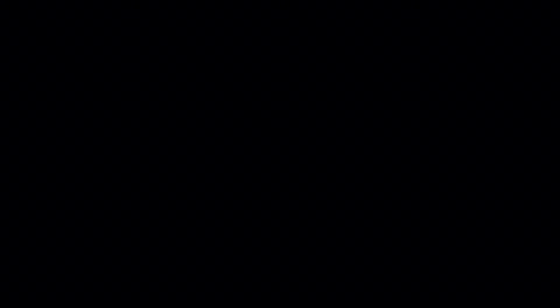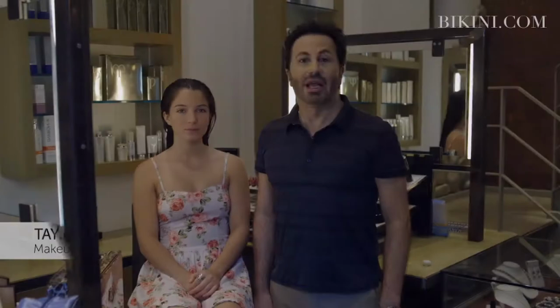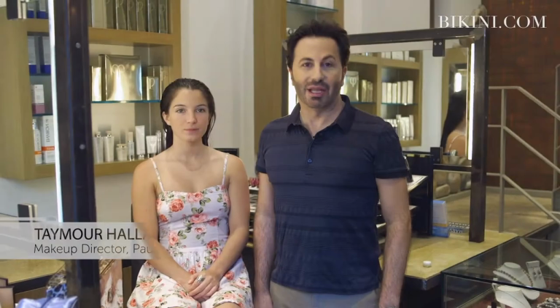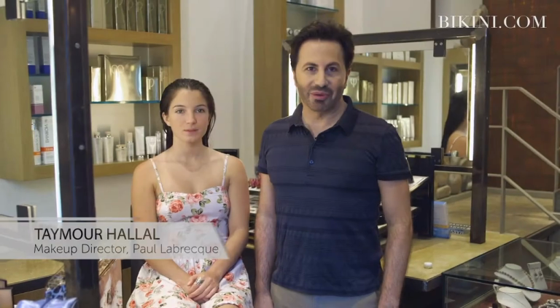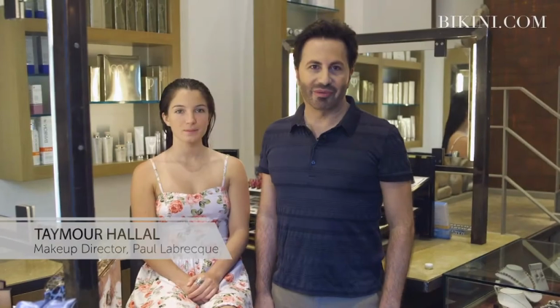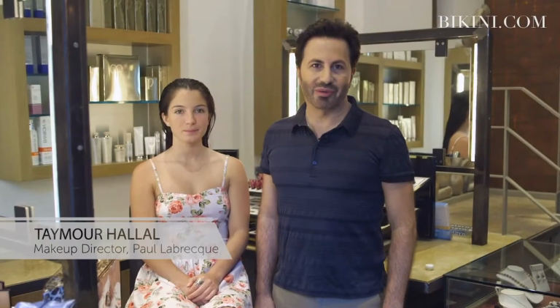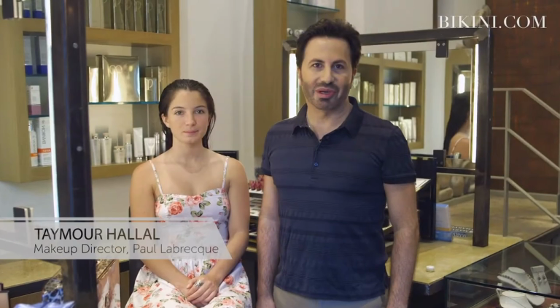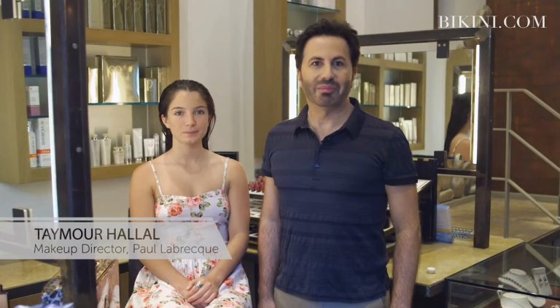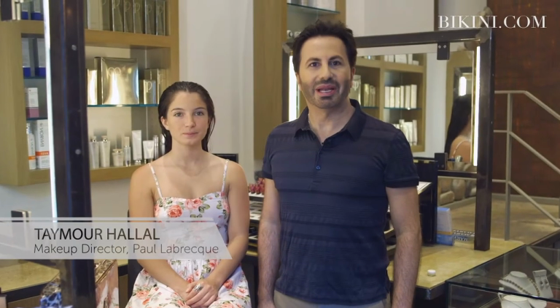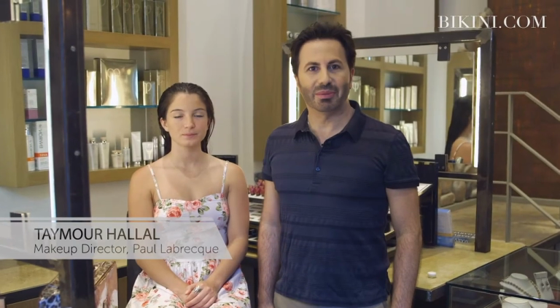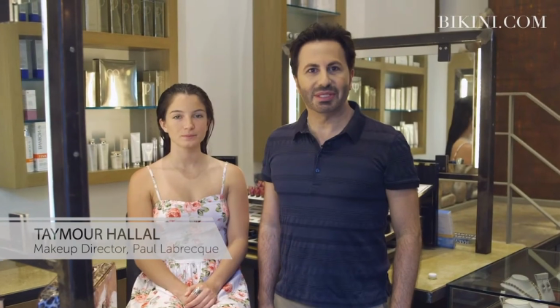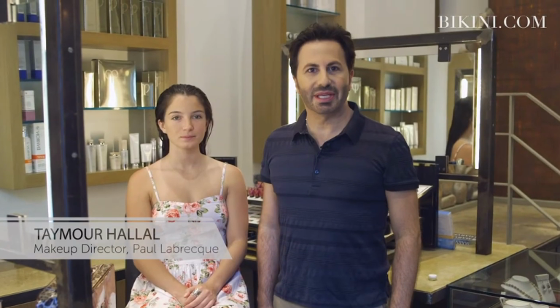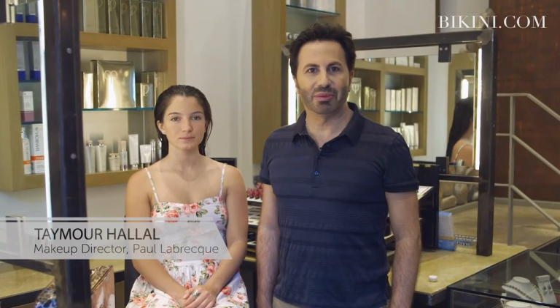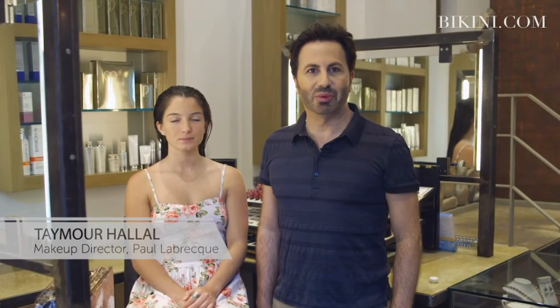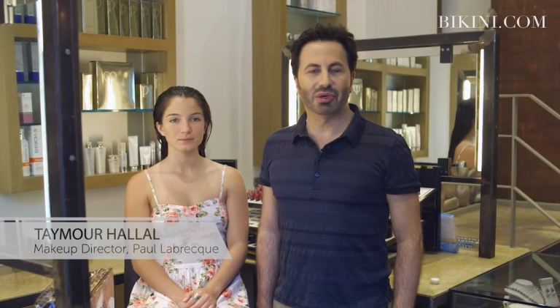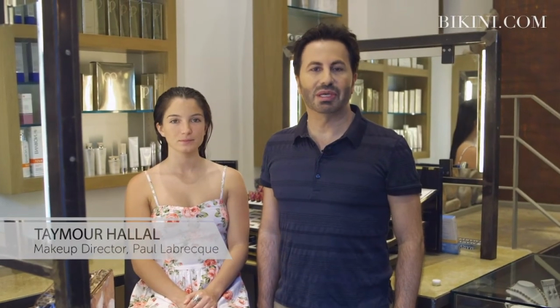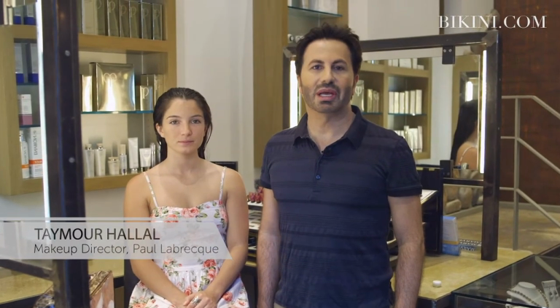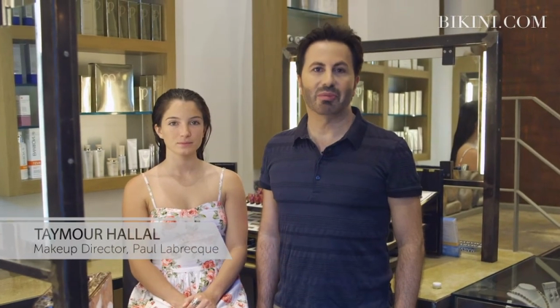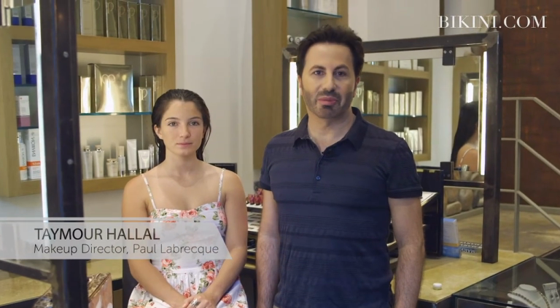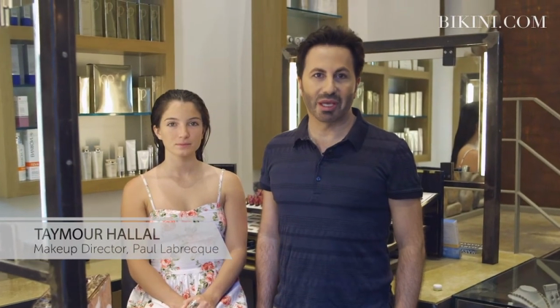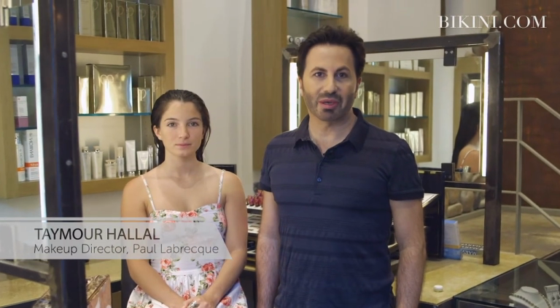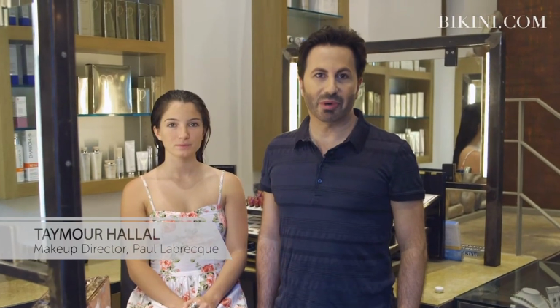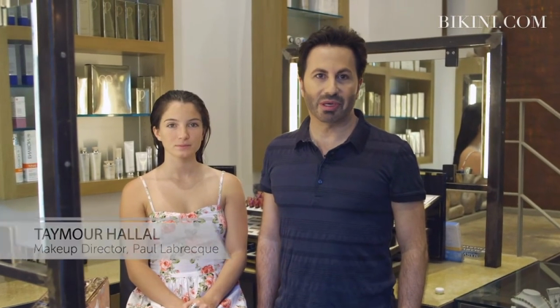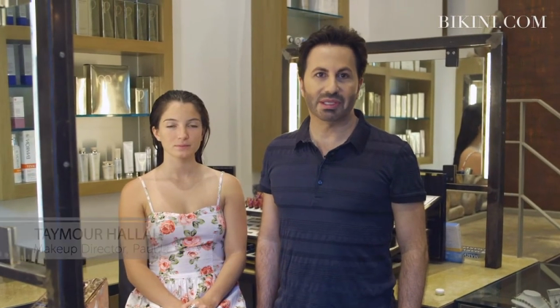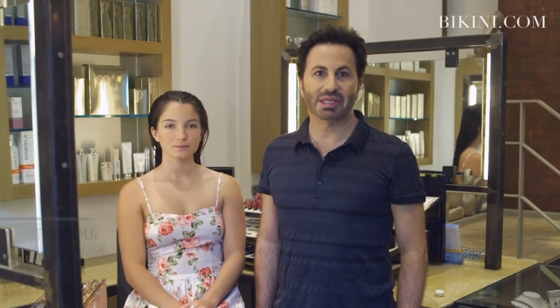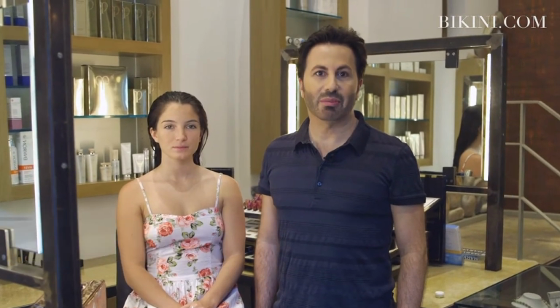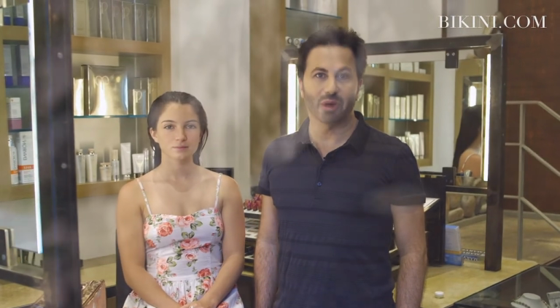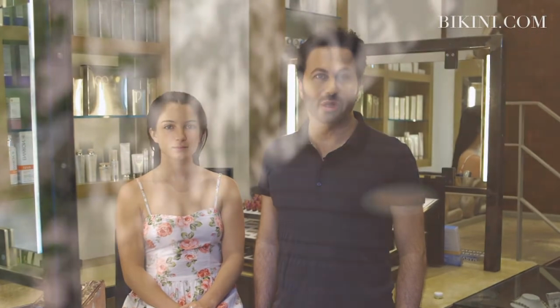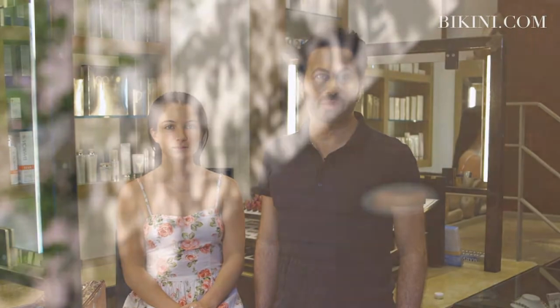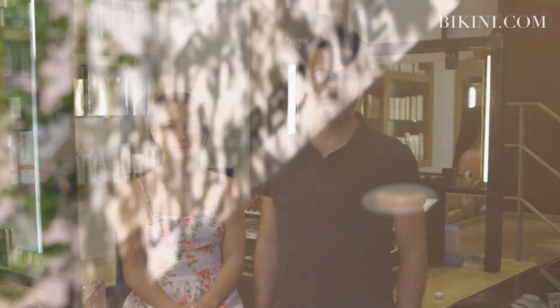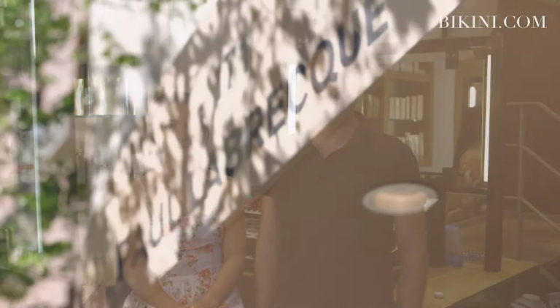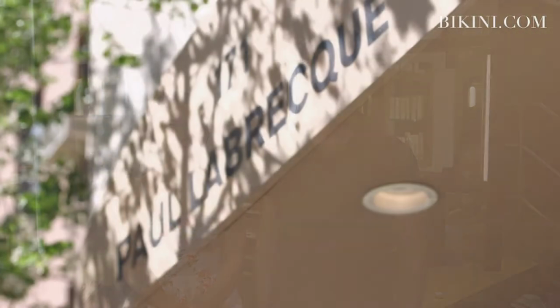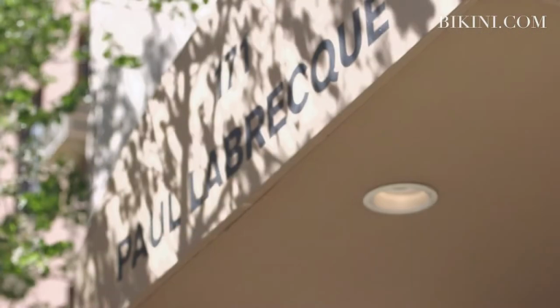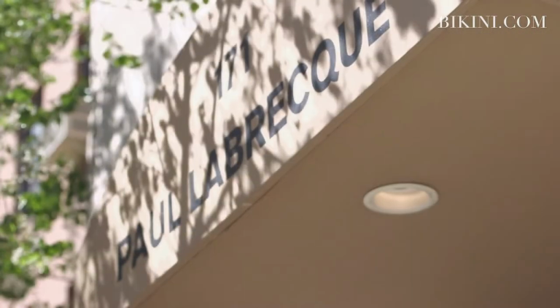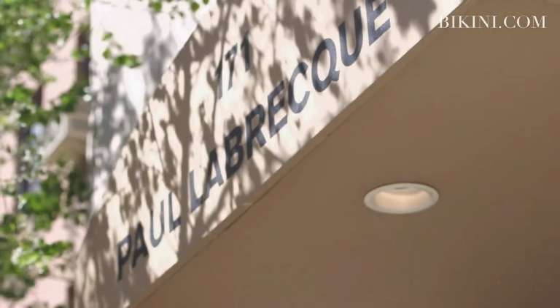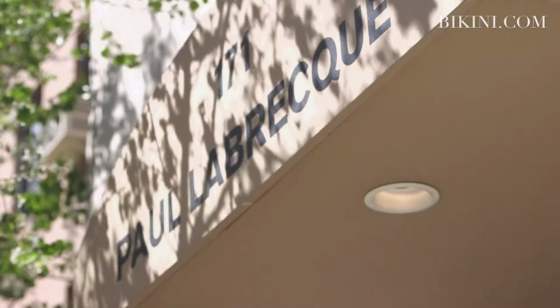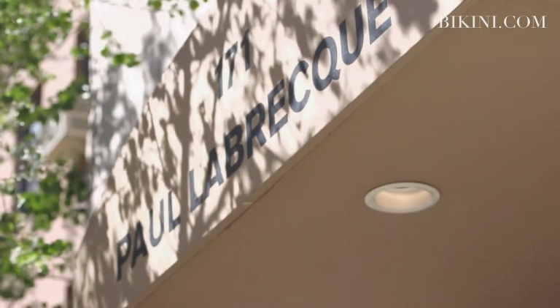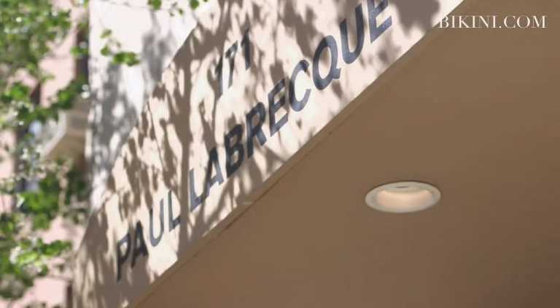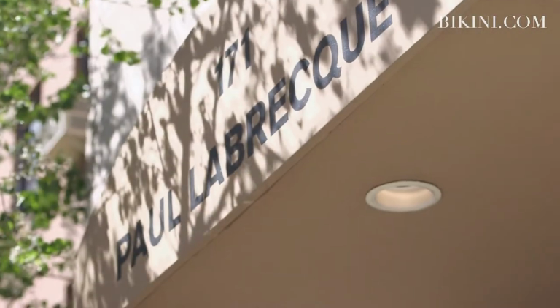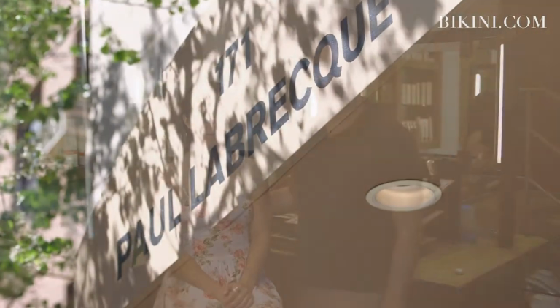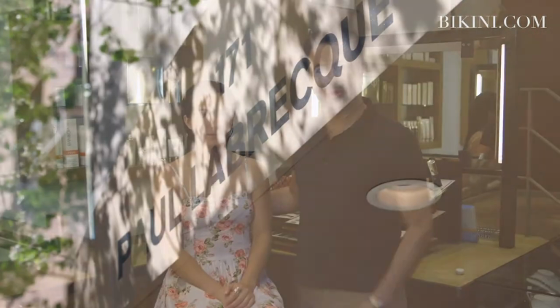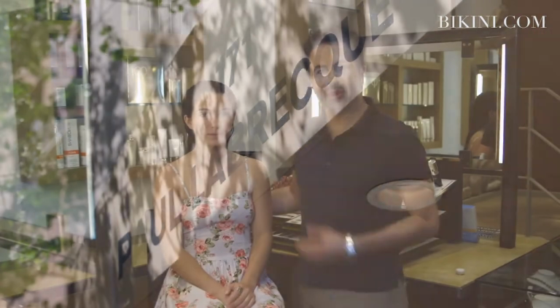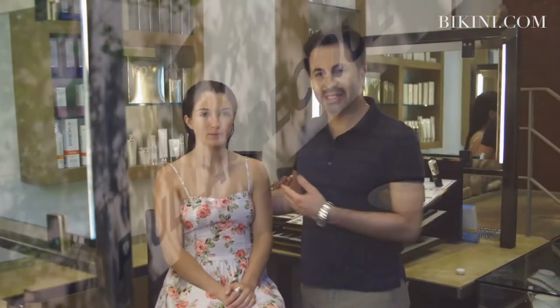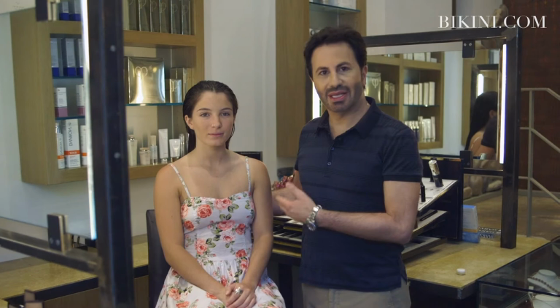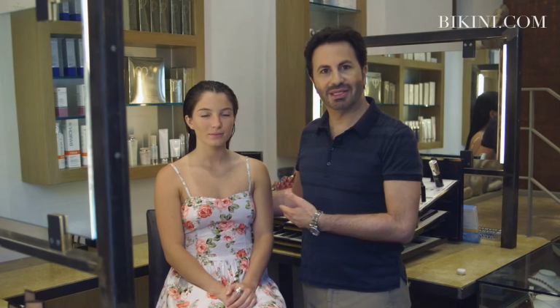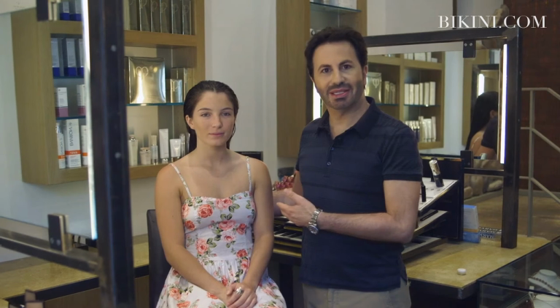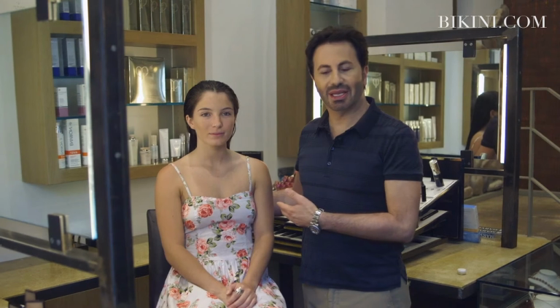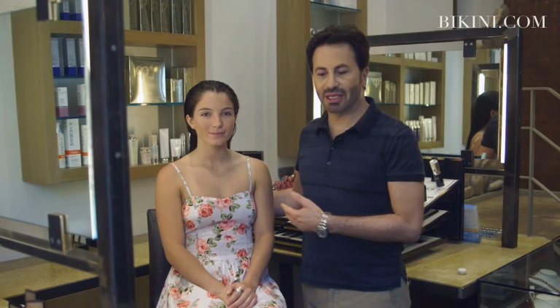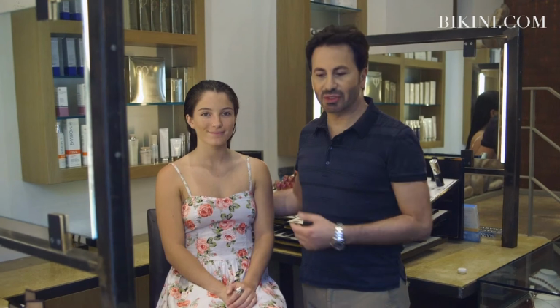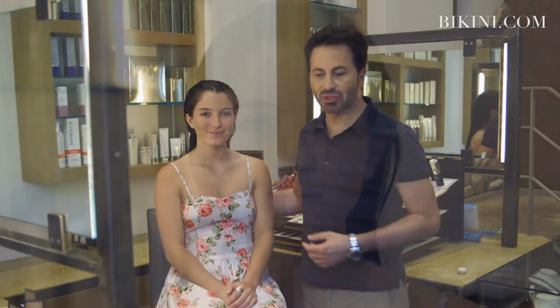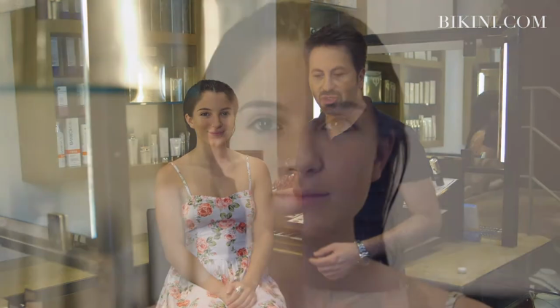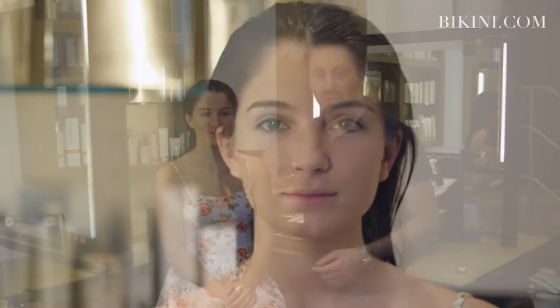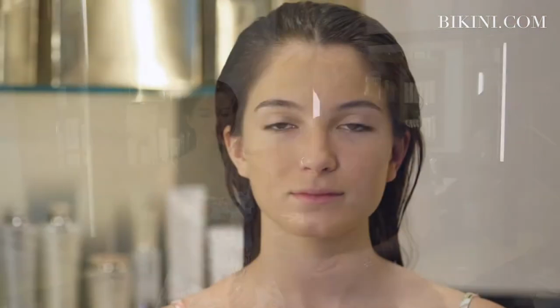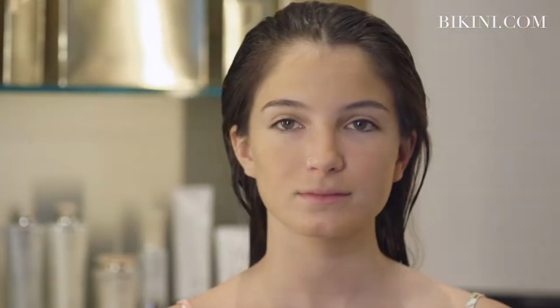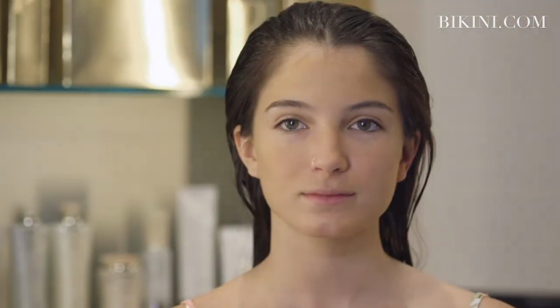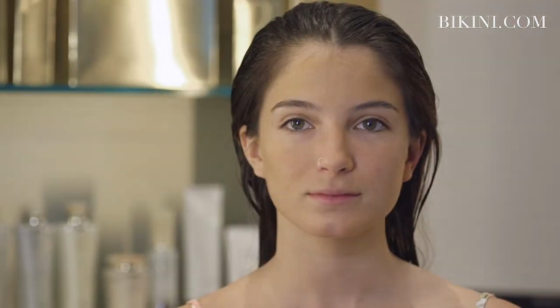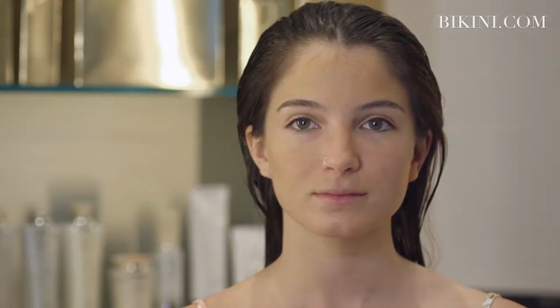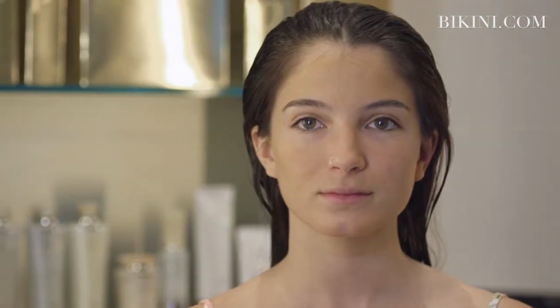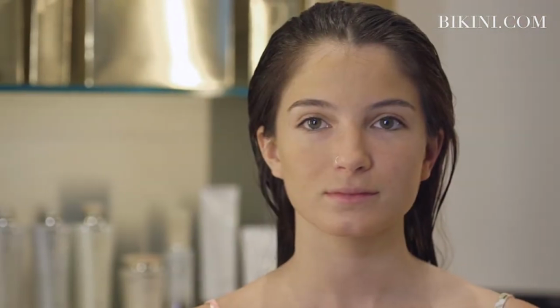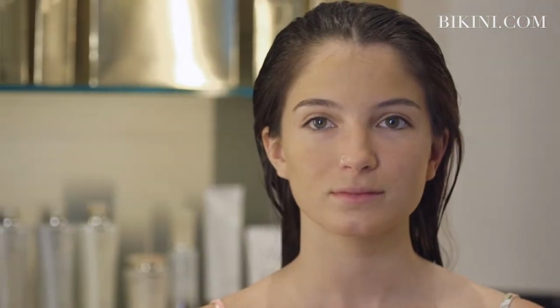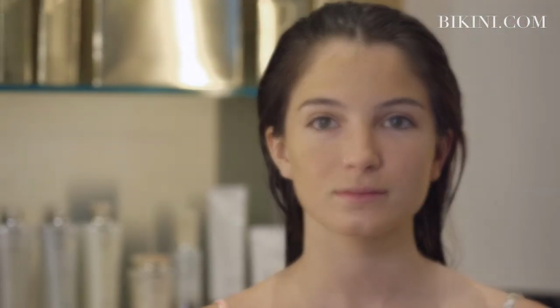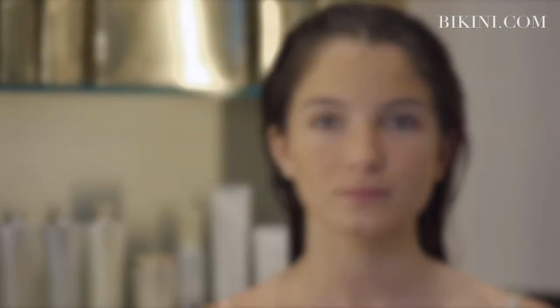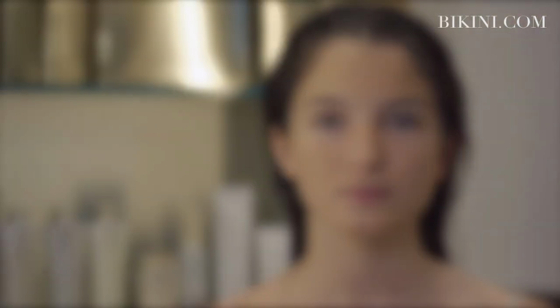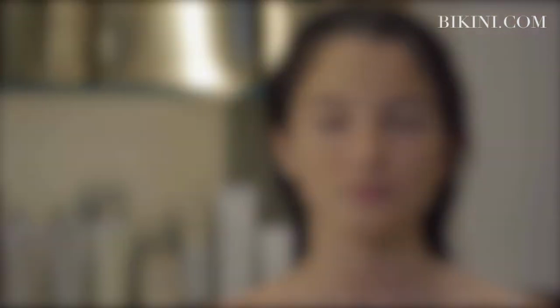Hello everyone, my name is Tay Moore and I am the makeup artist at Paula Breck Salon & Spa. I'm here with Dana today to show the dos of summer makeup.